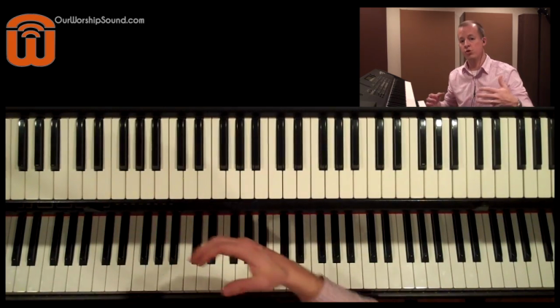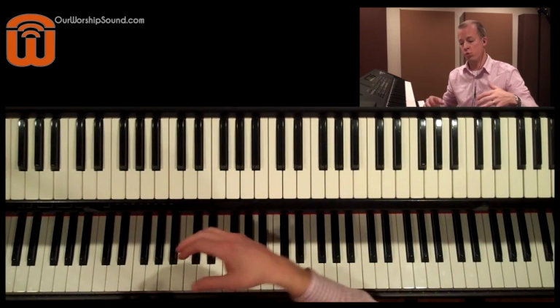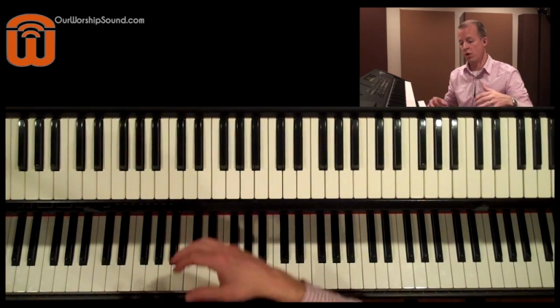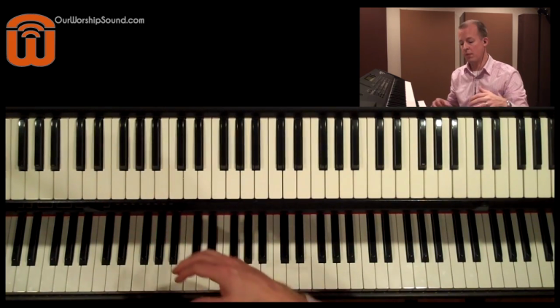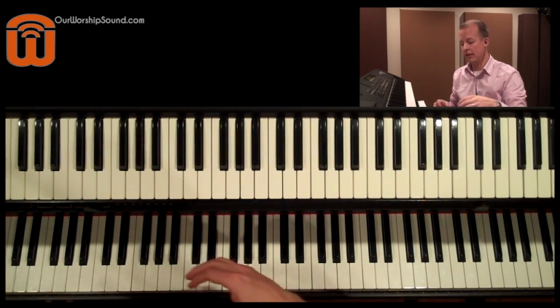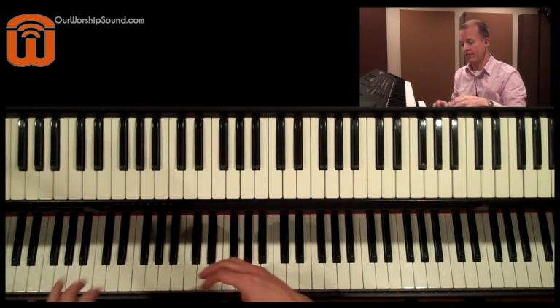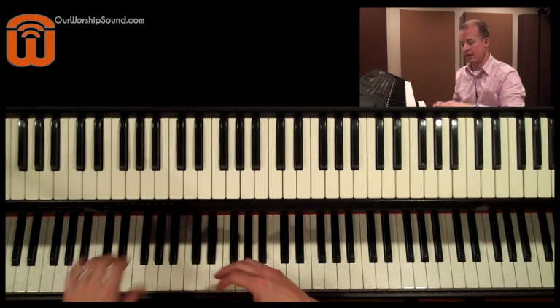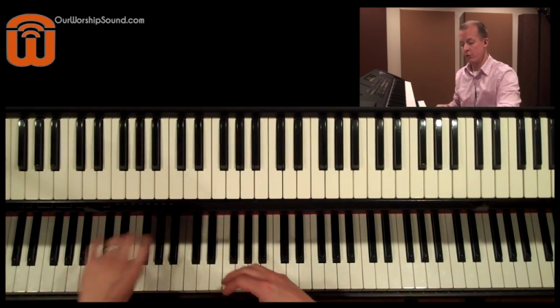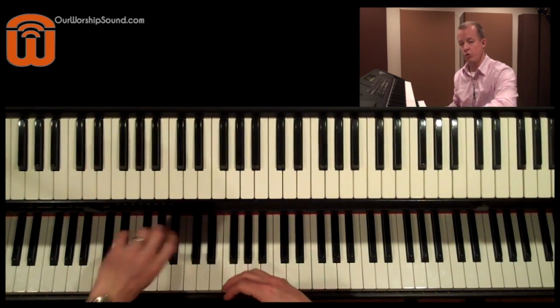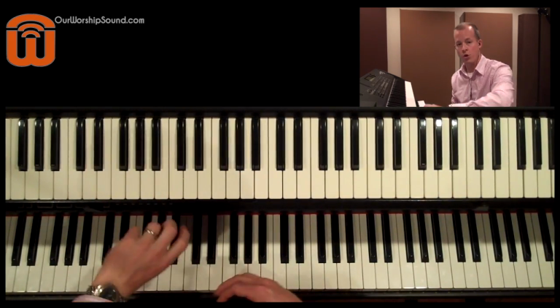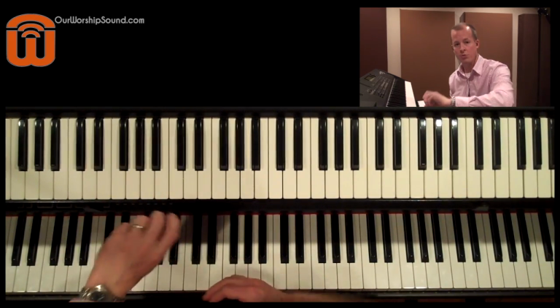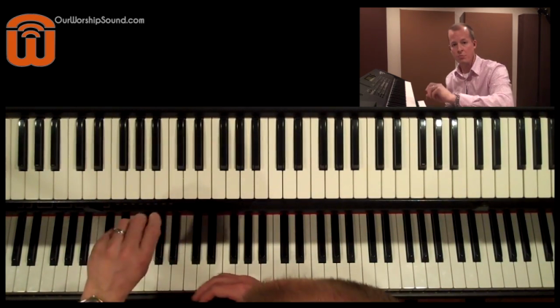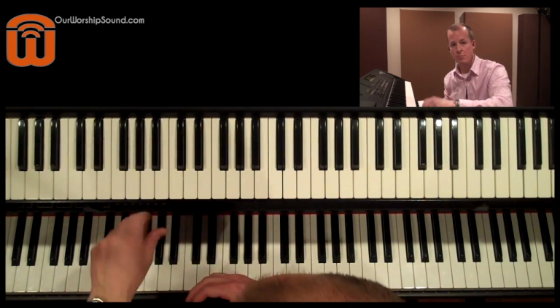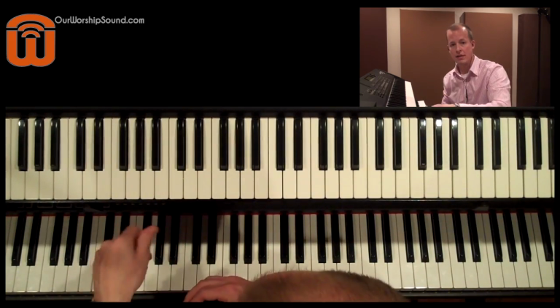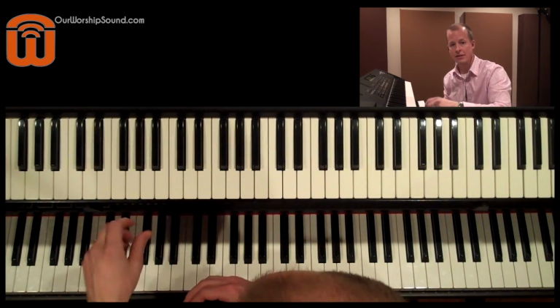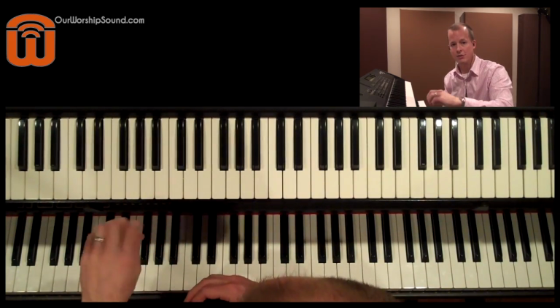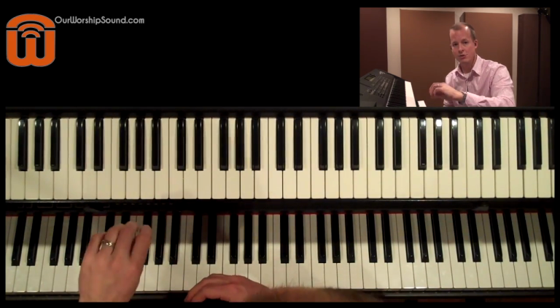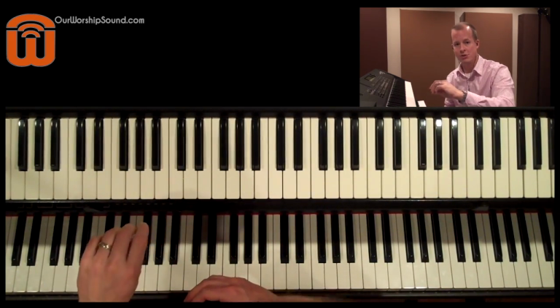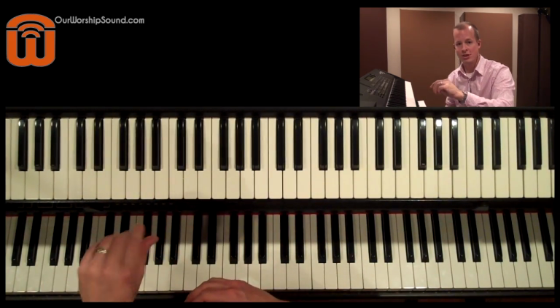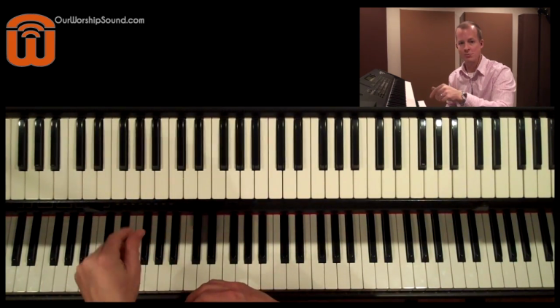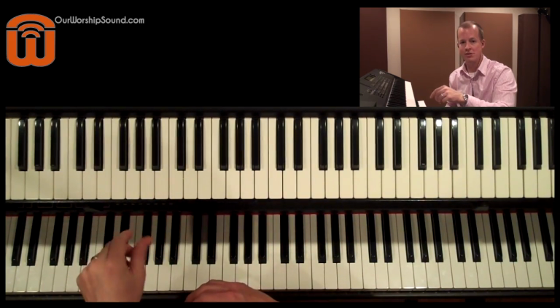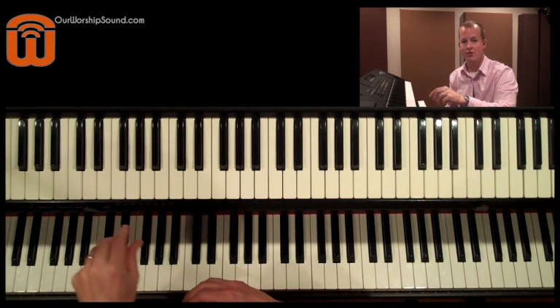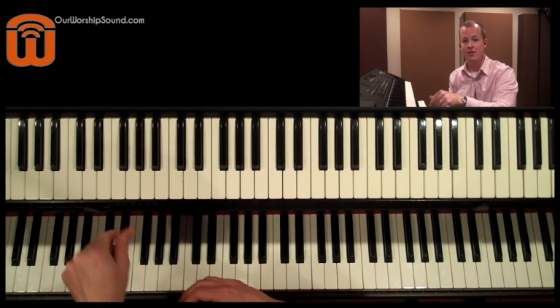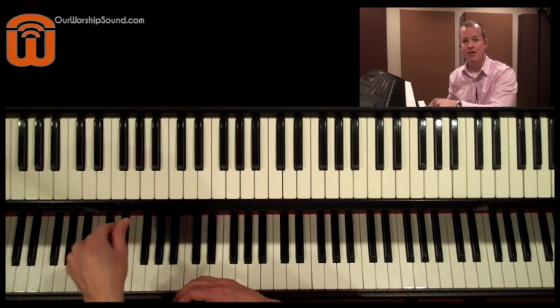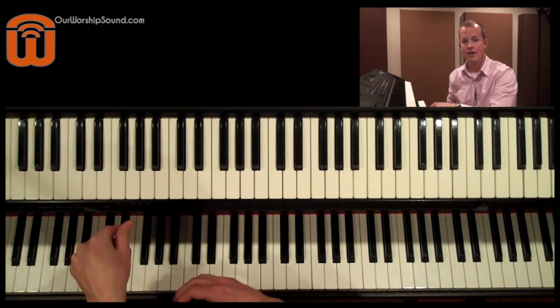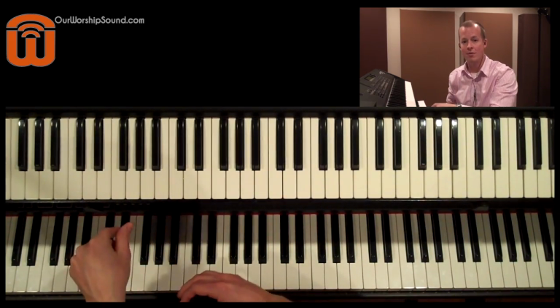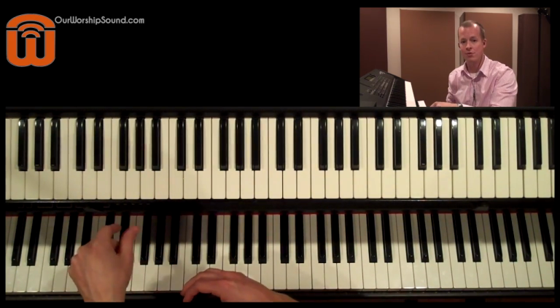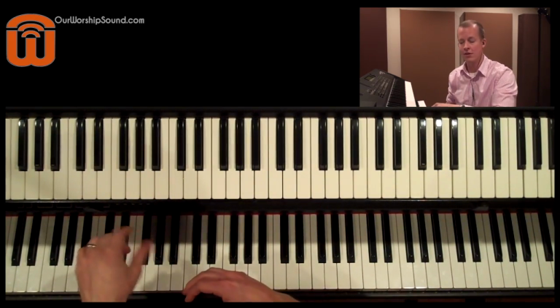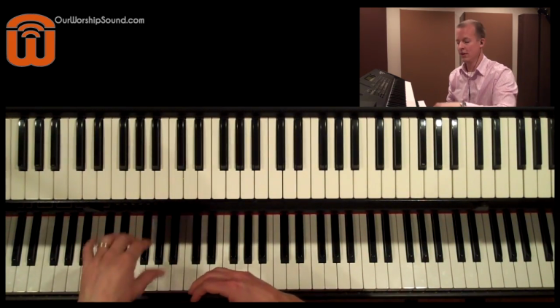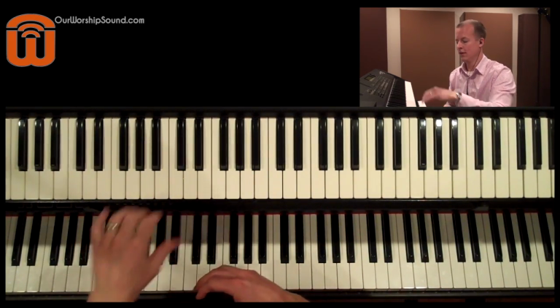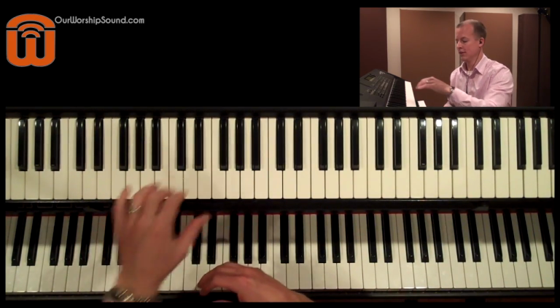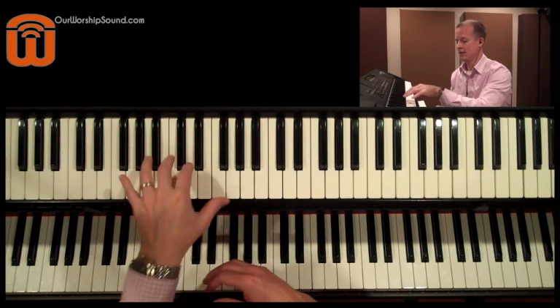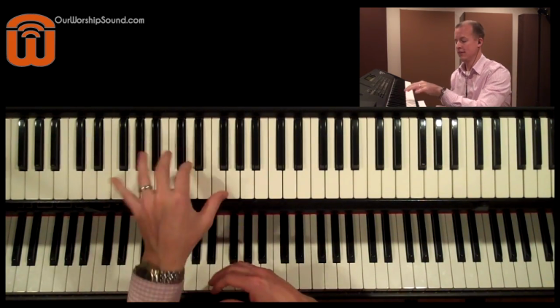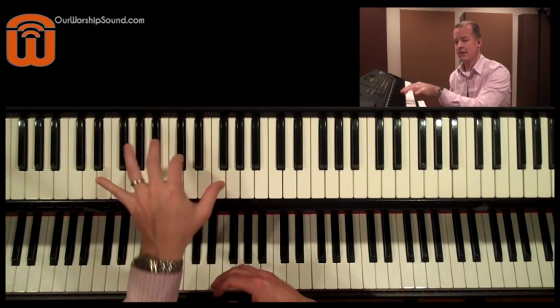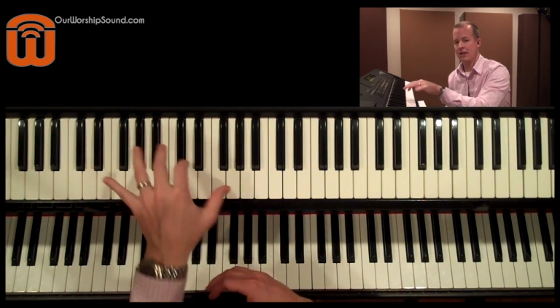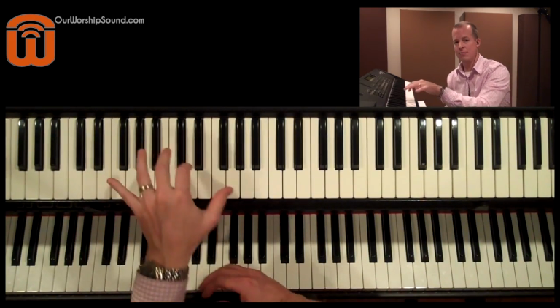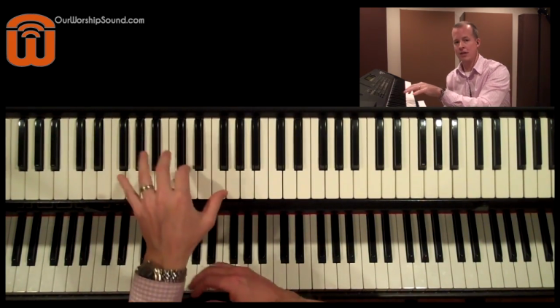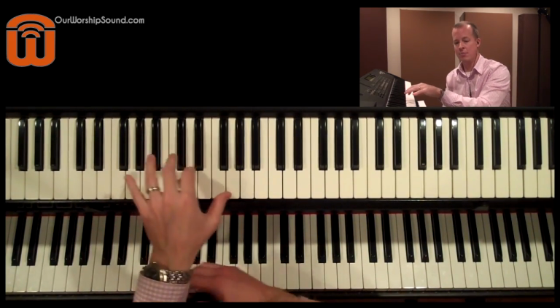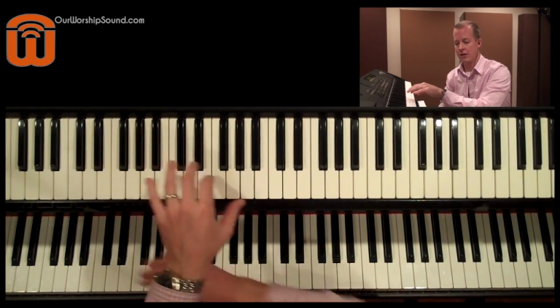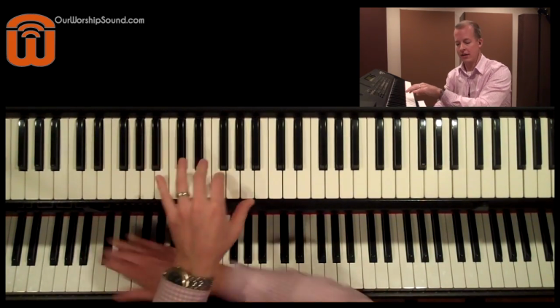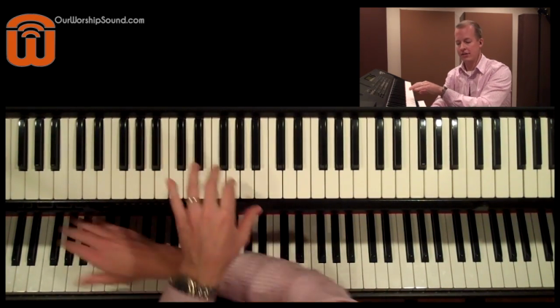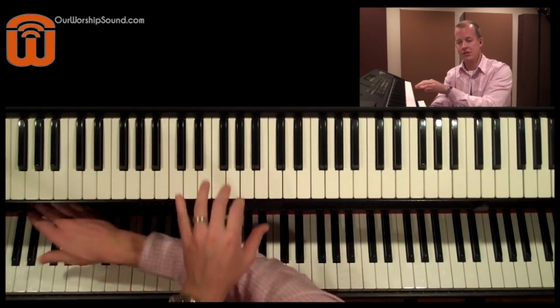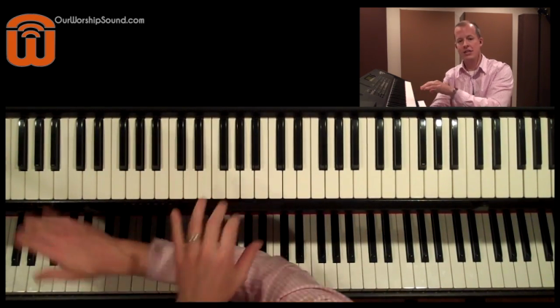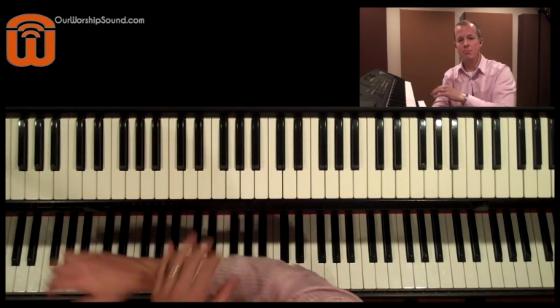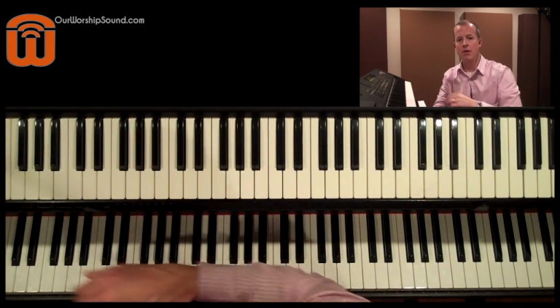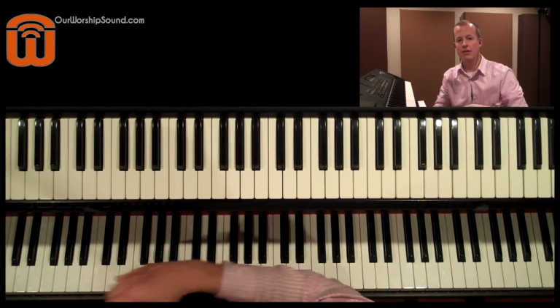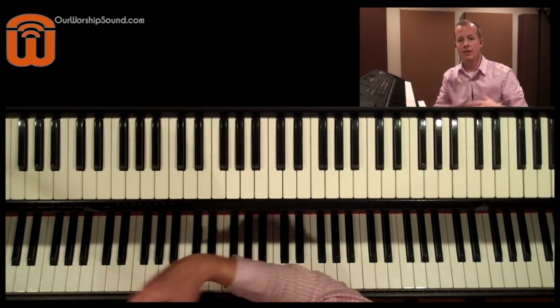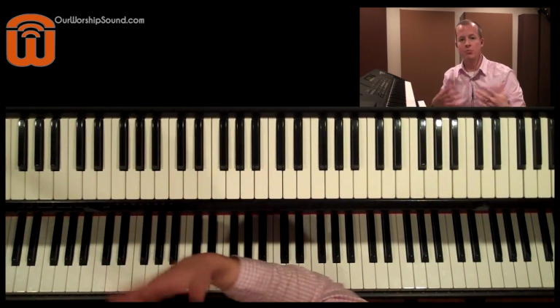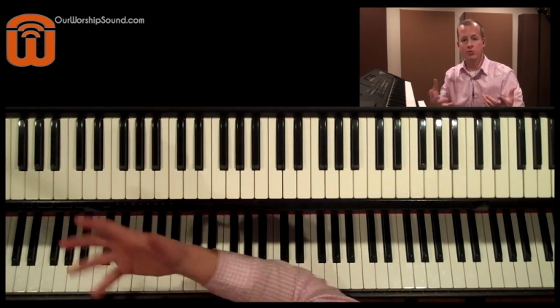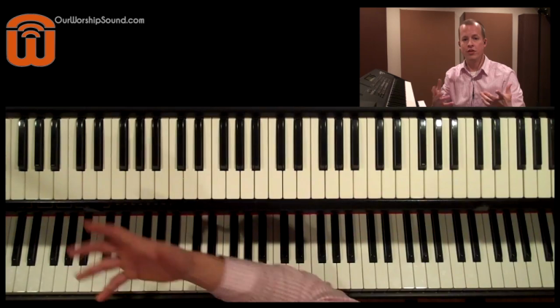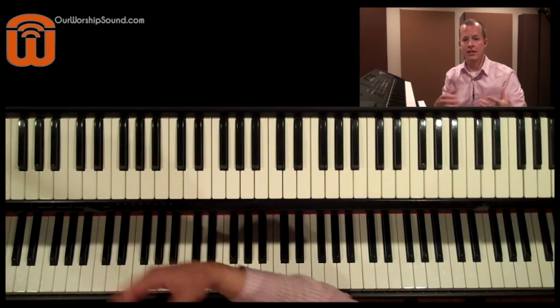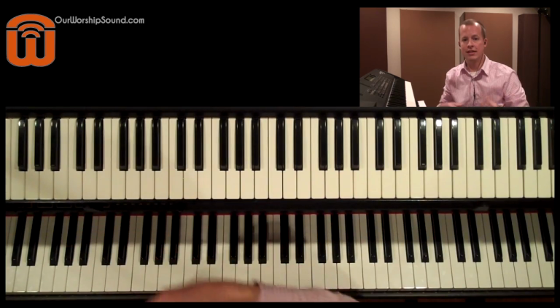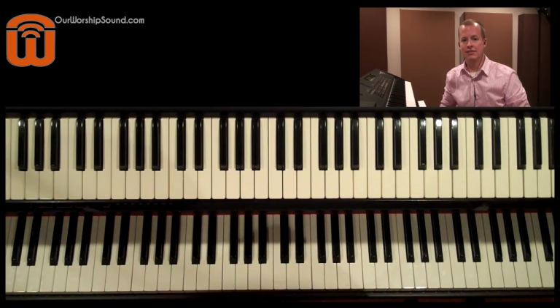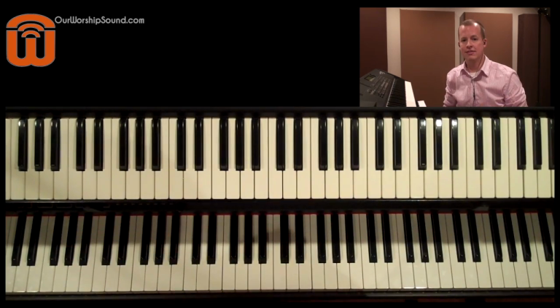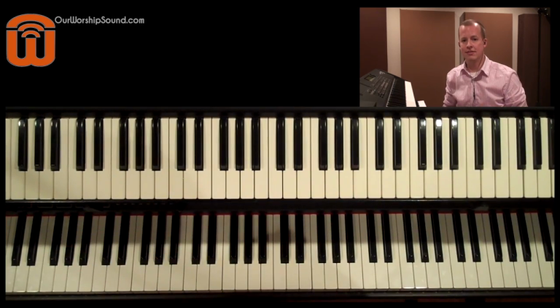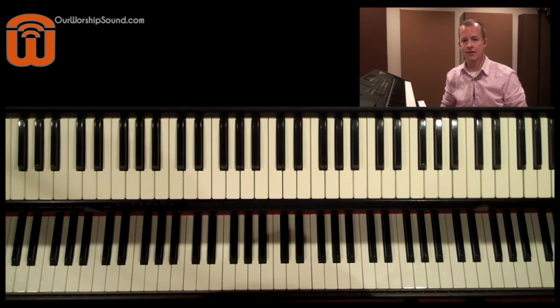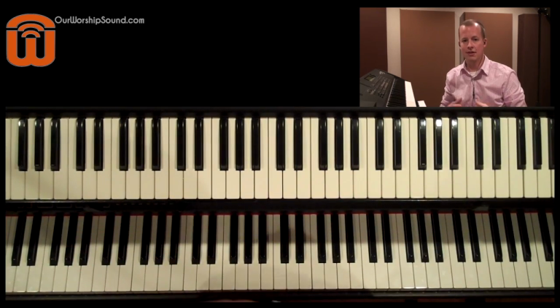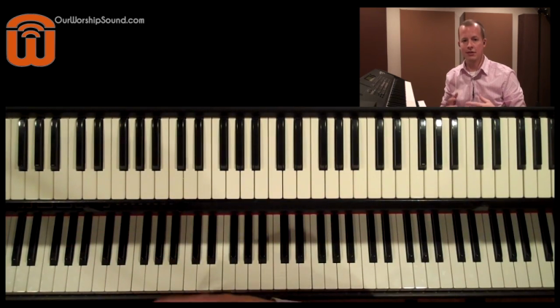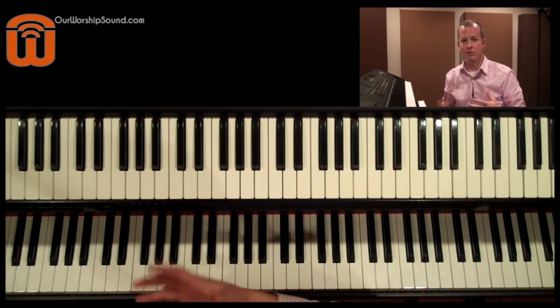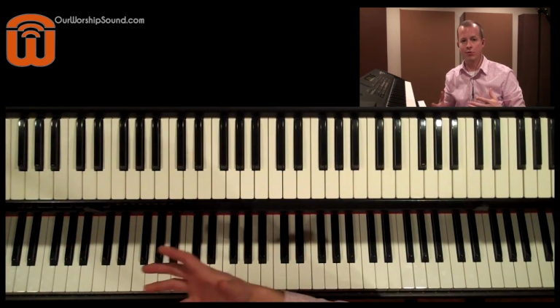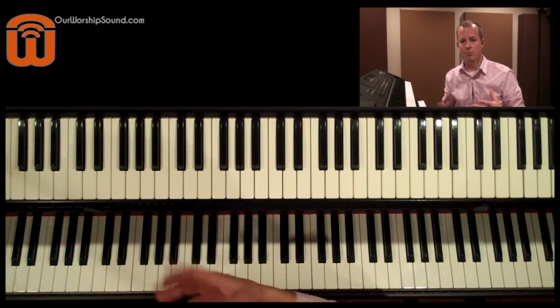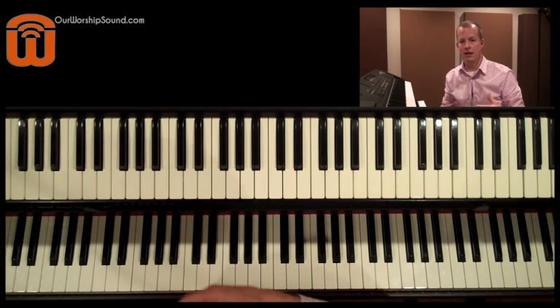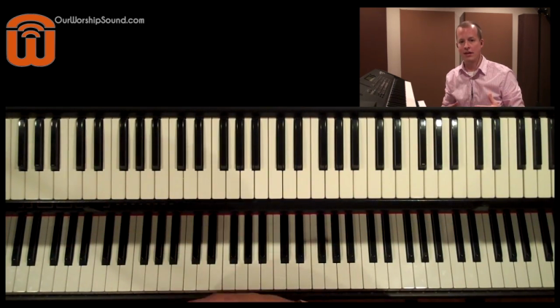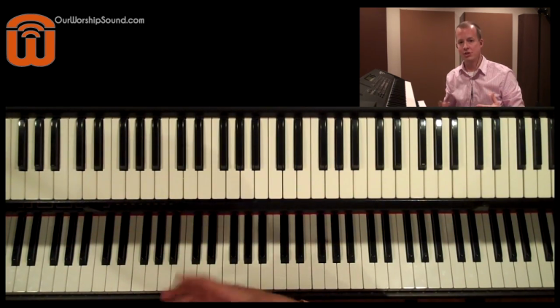So where my left hand would normally be making those adjustments on knobs, since it's occupied playing bass, I can just hit a button and move to the next level of the patch.